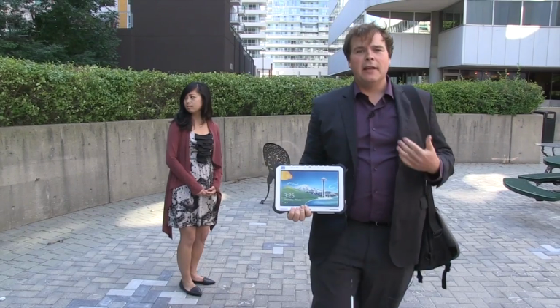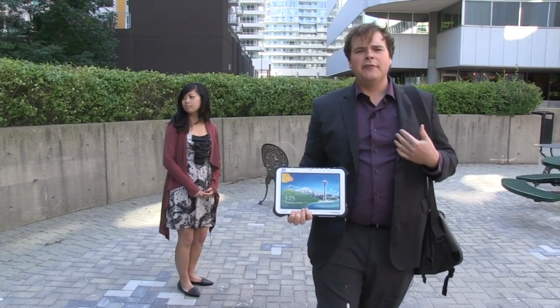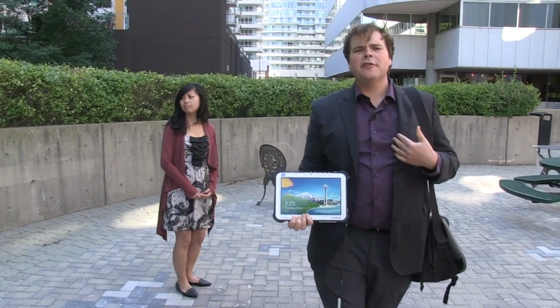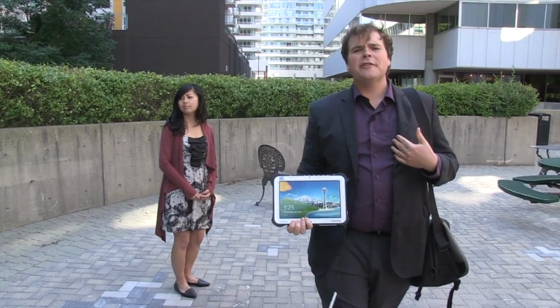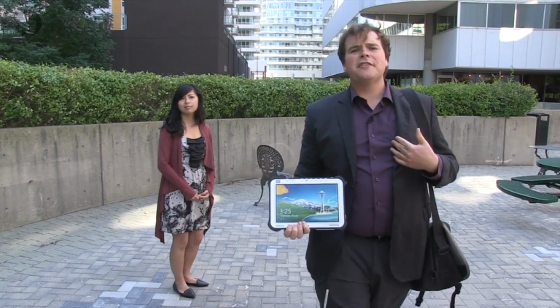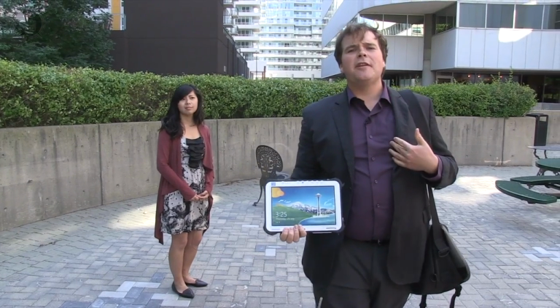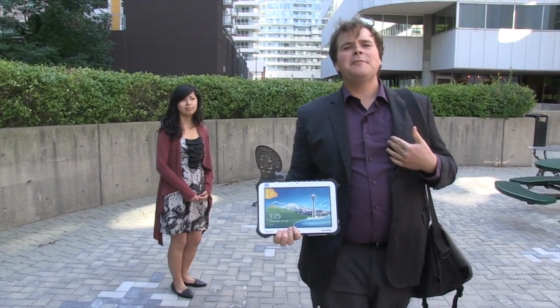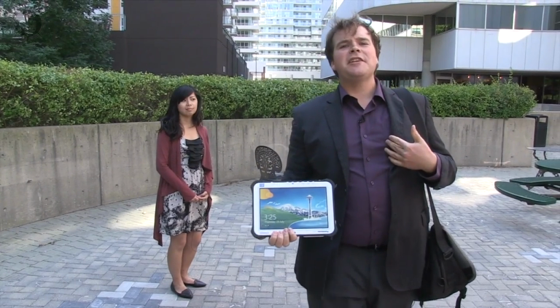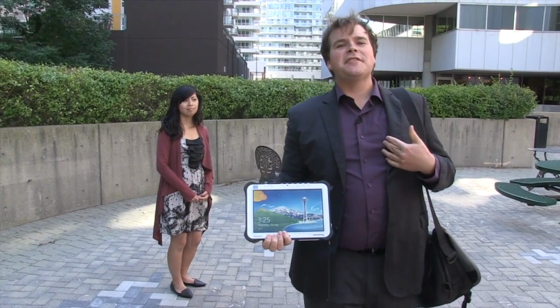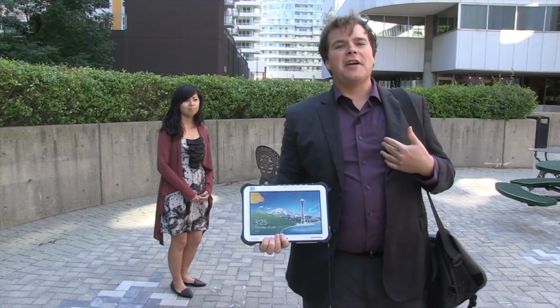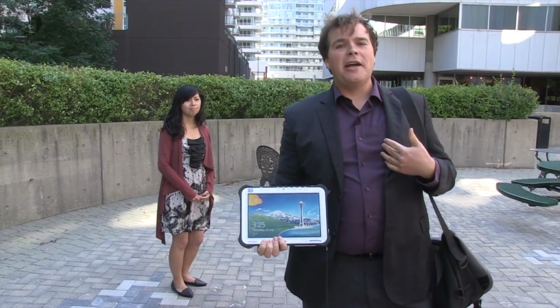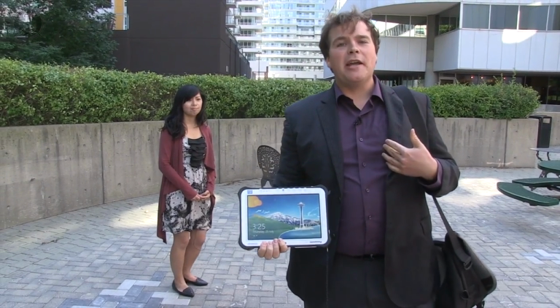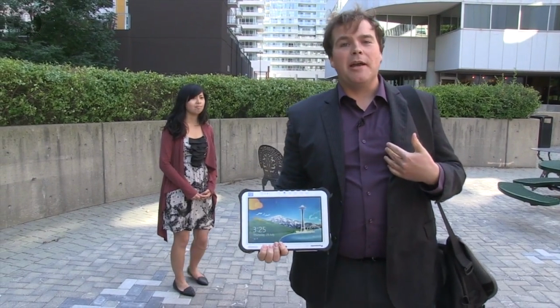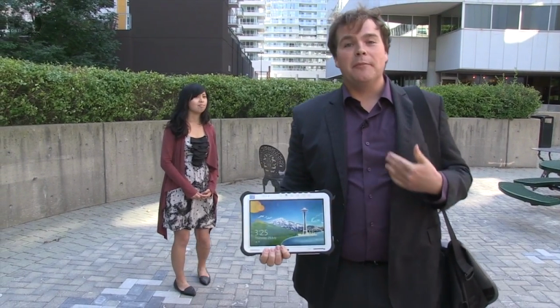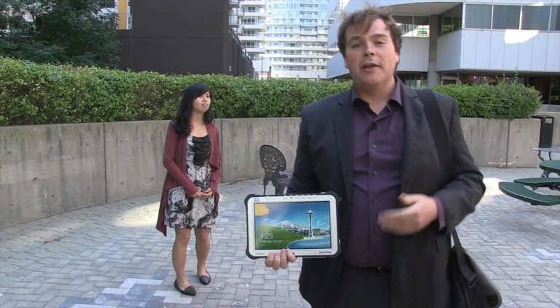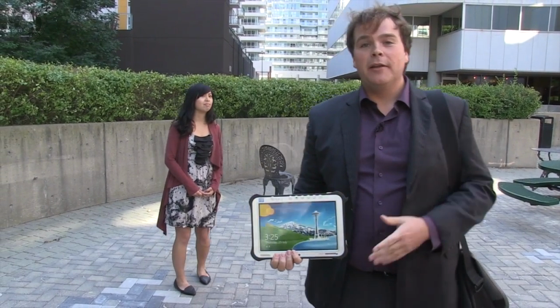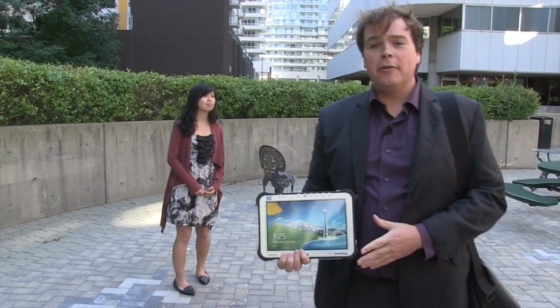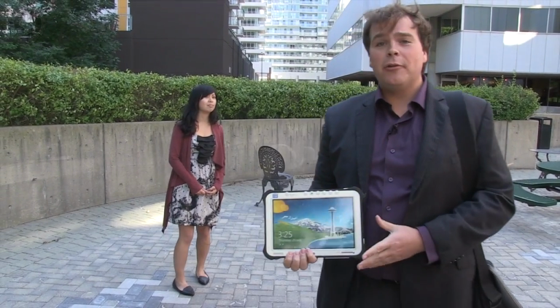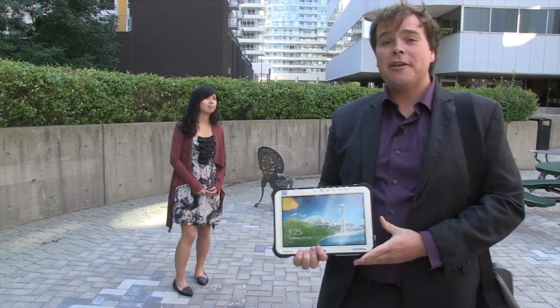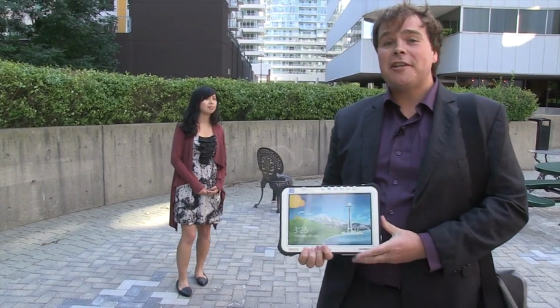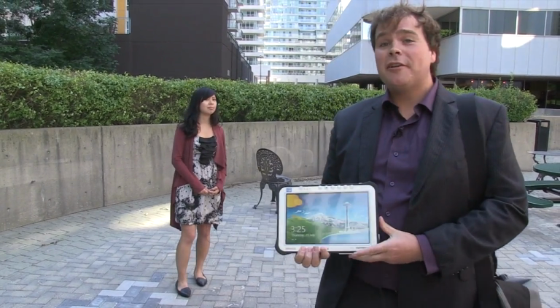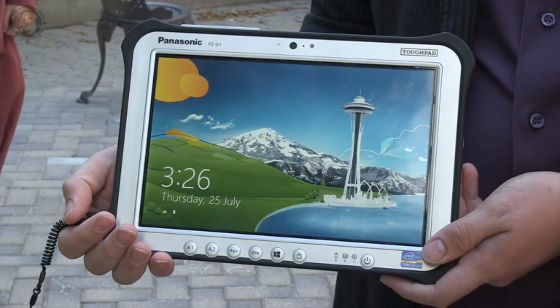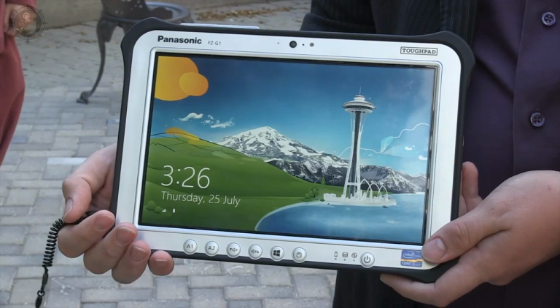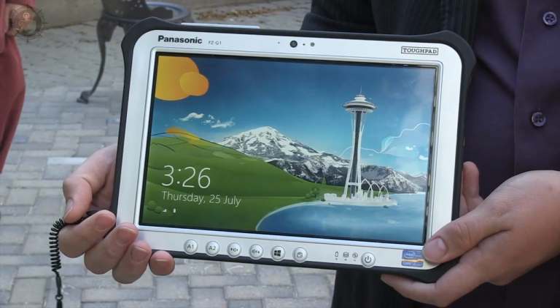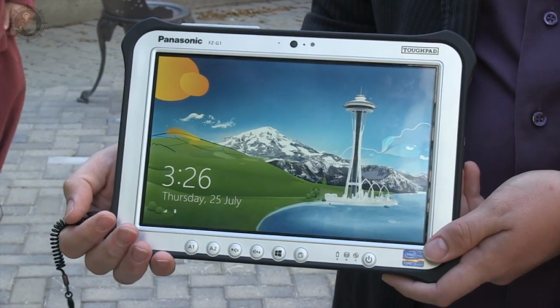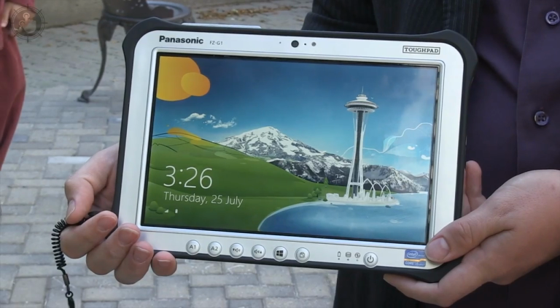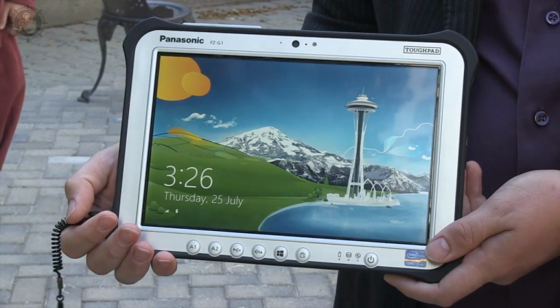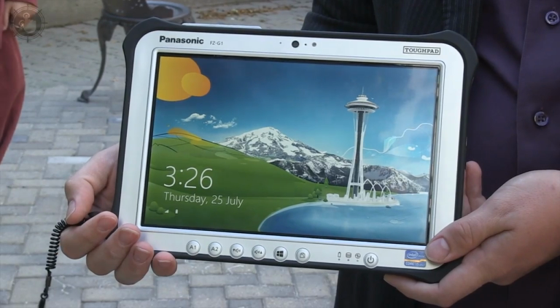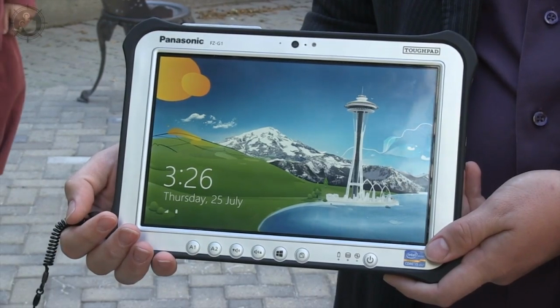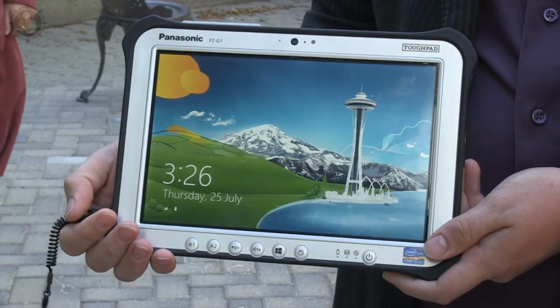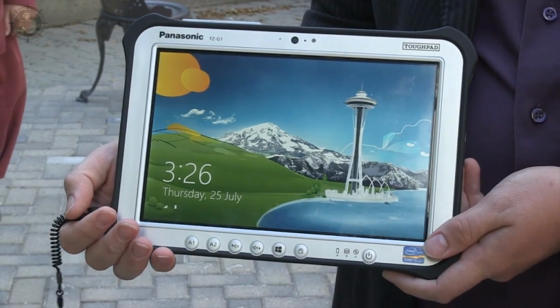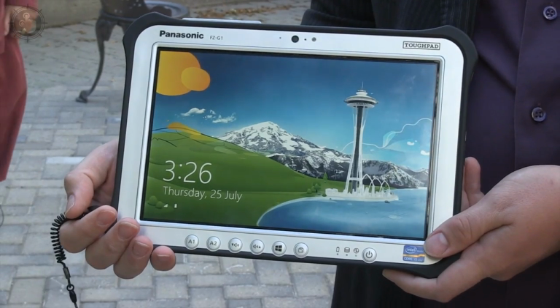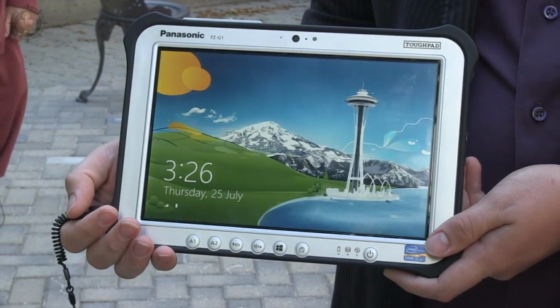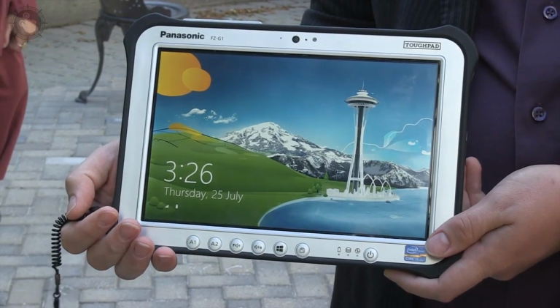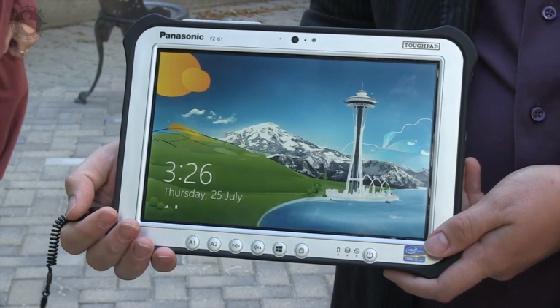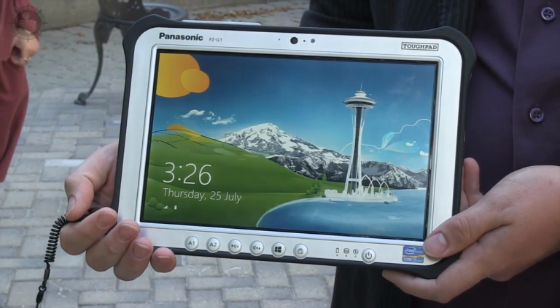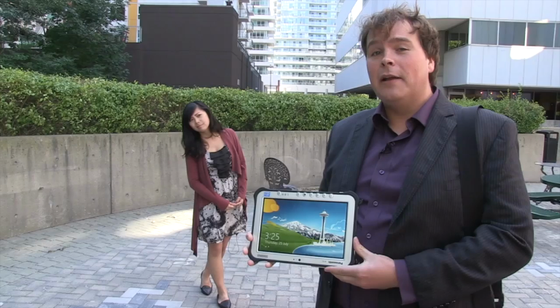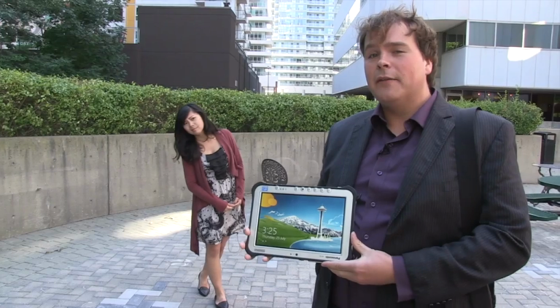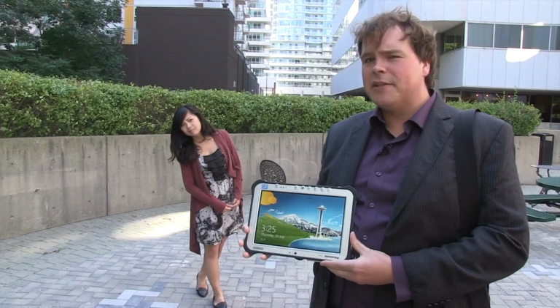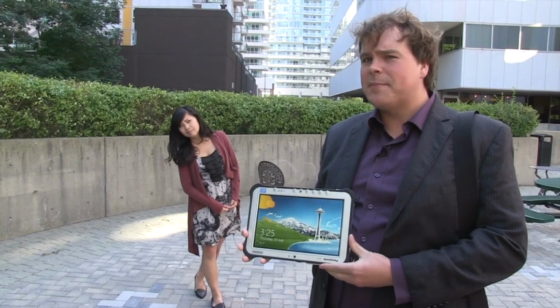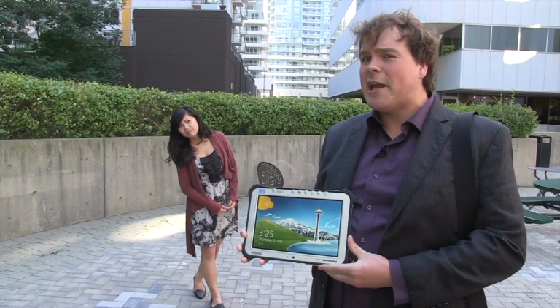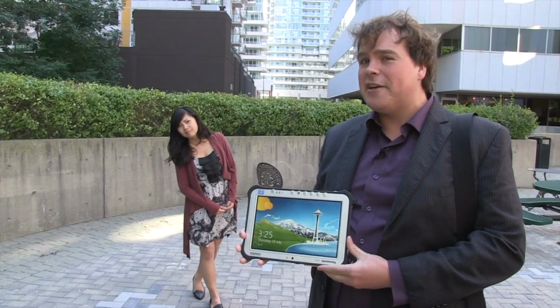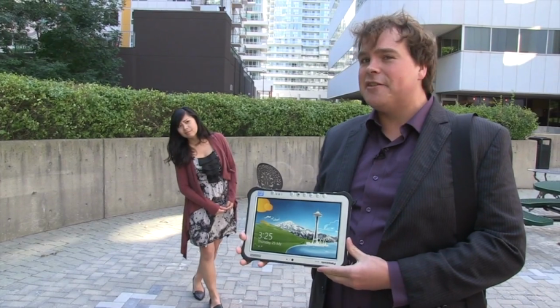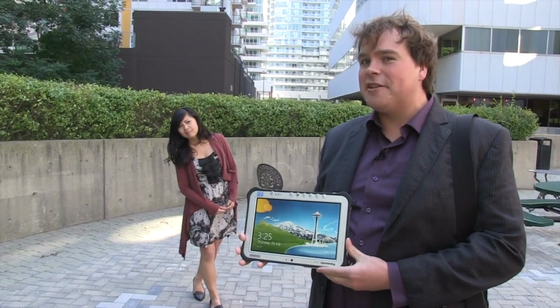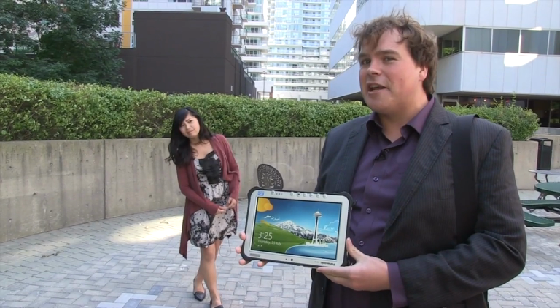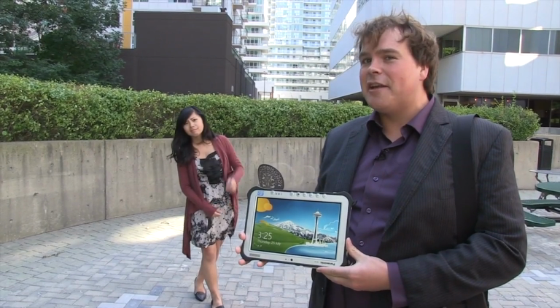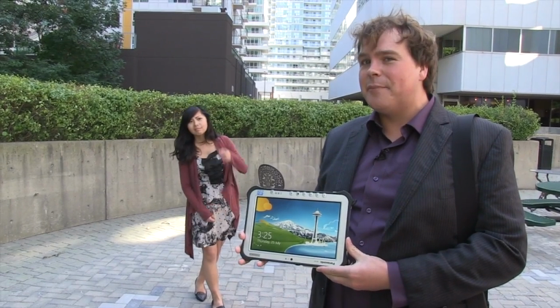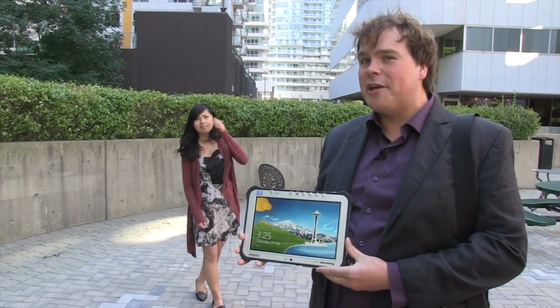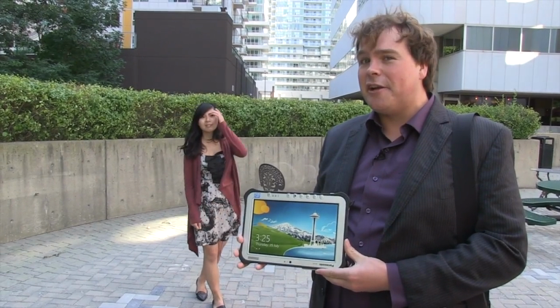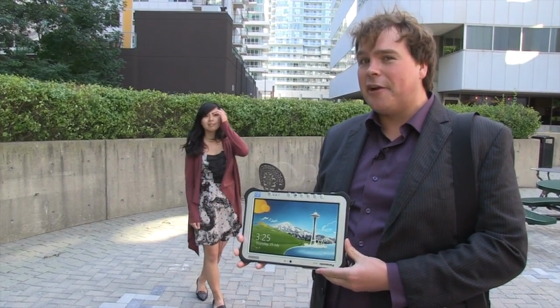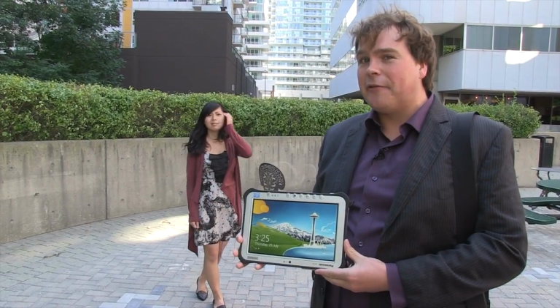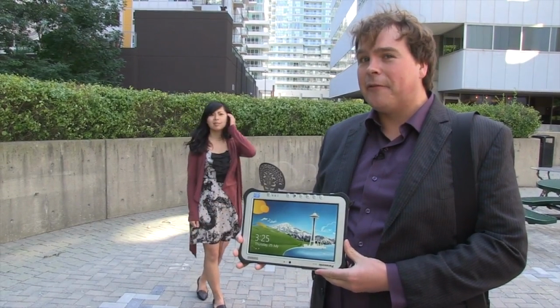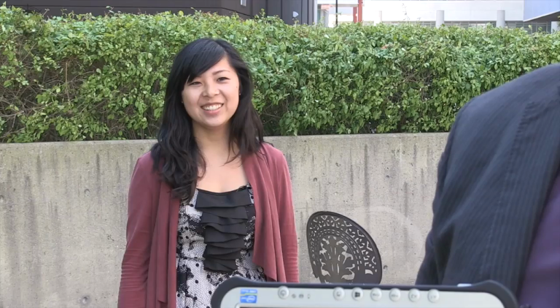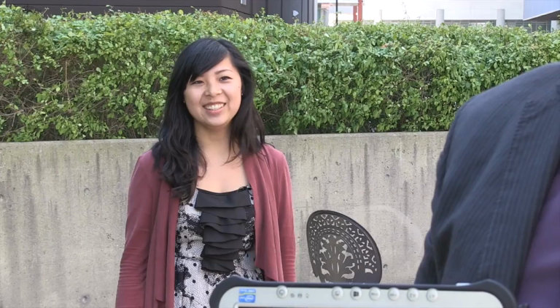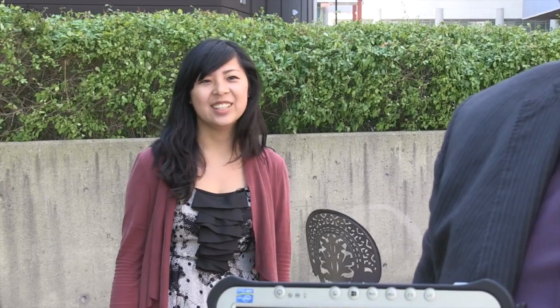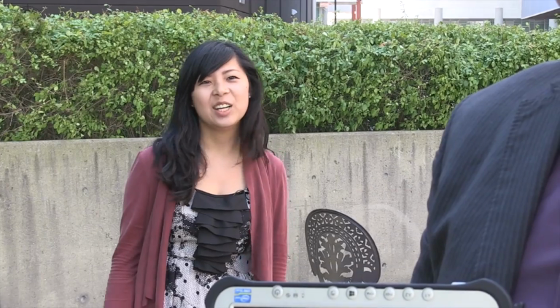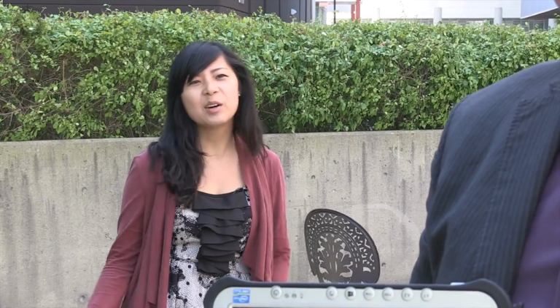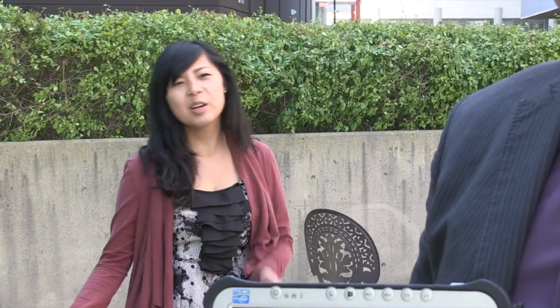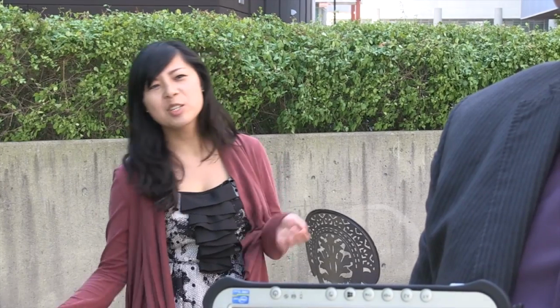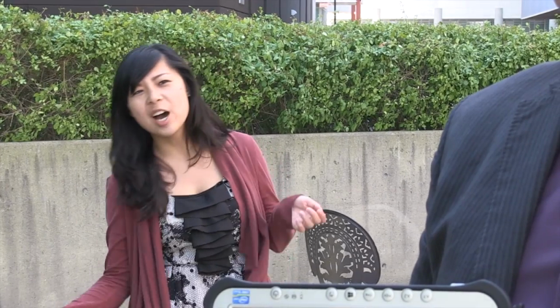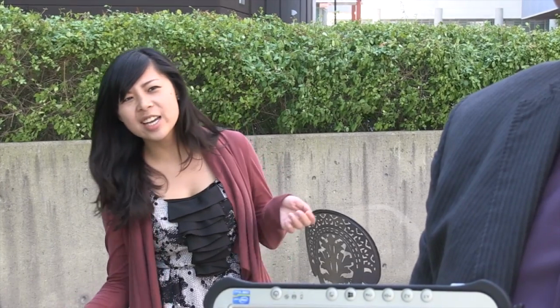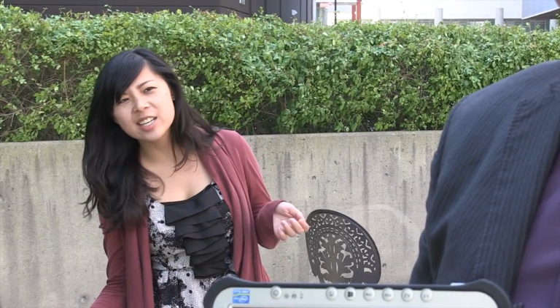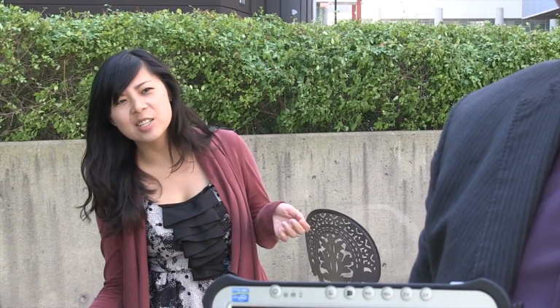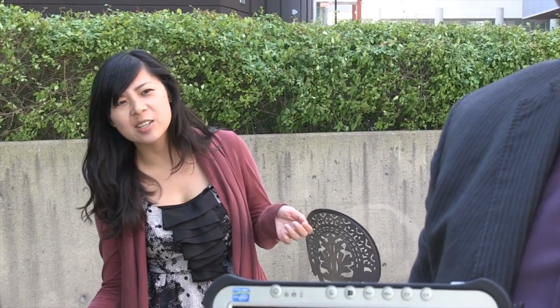If you're as clumsy as I am, you'll want to take a look at this Windows 8 tablet that's made to take a beating. Who are you talking to?